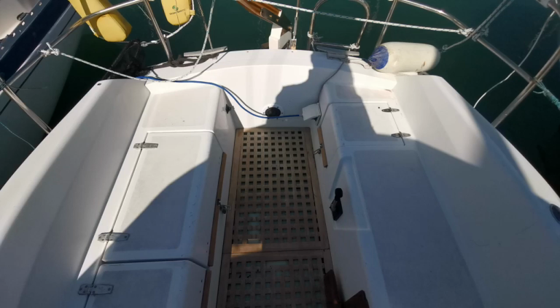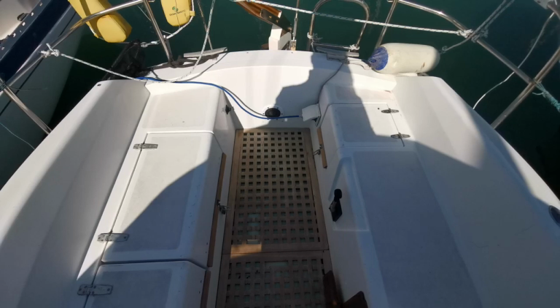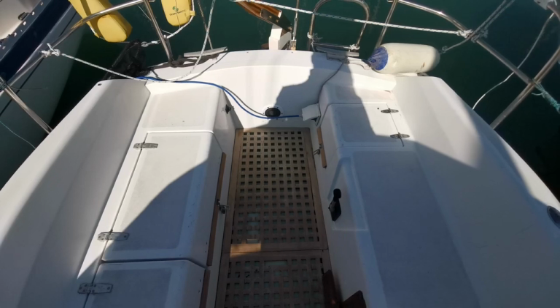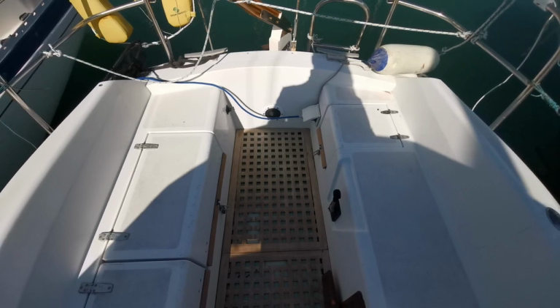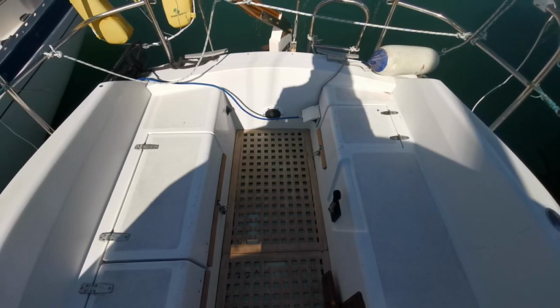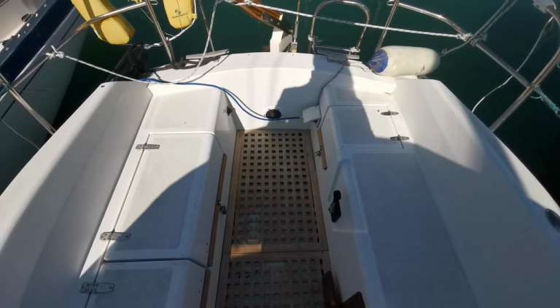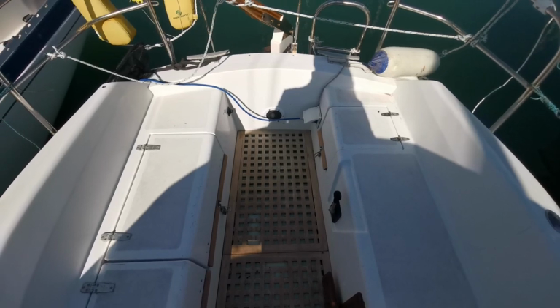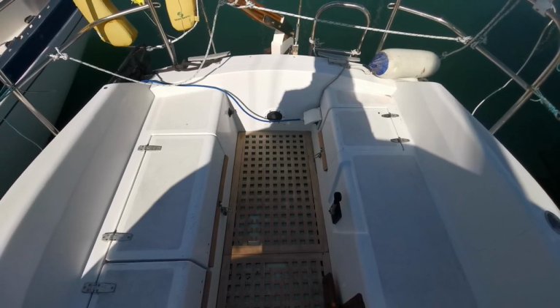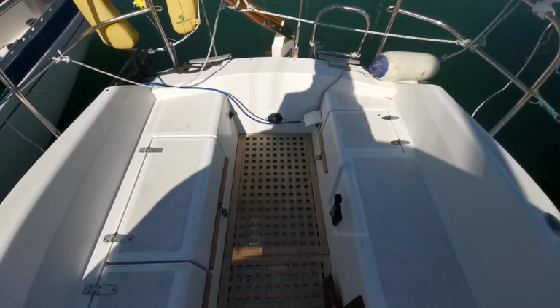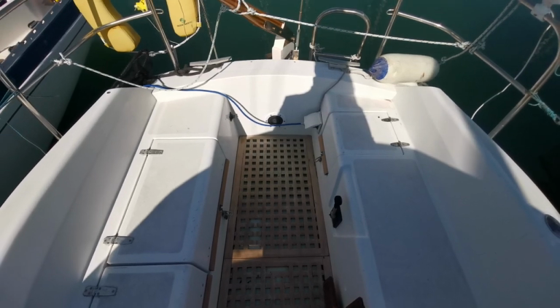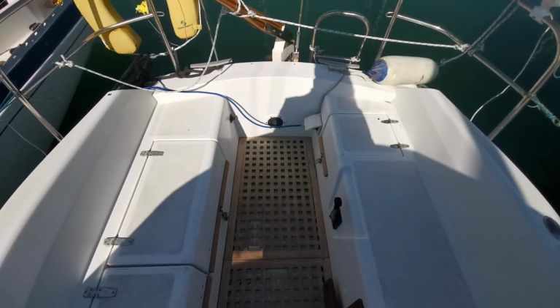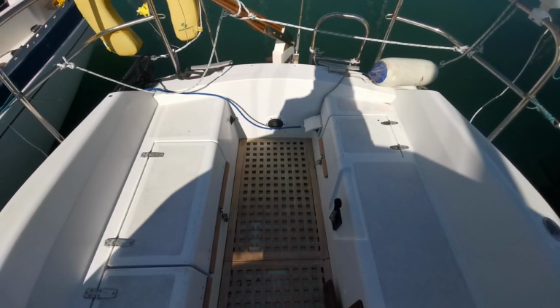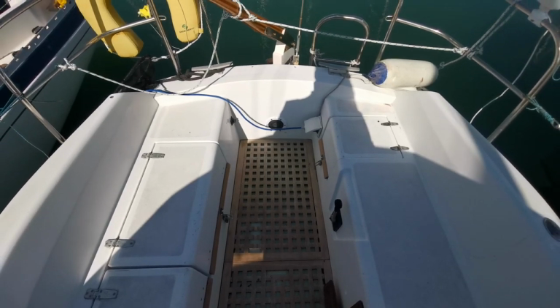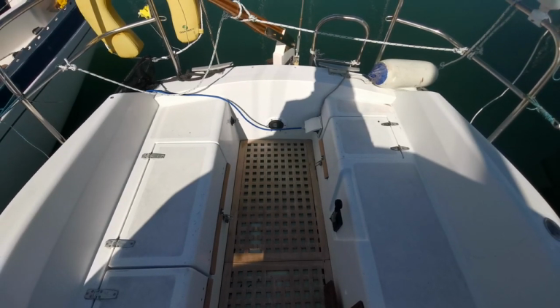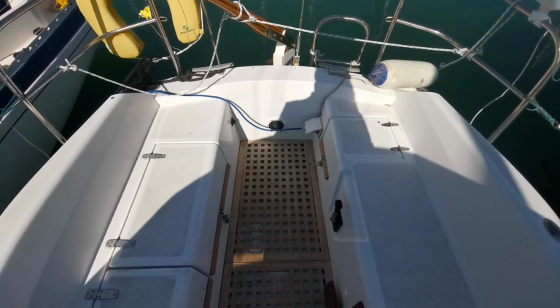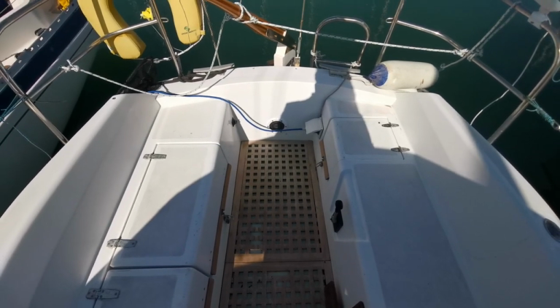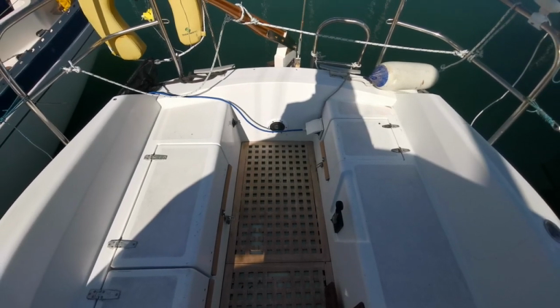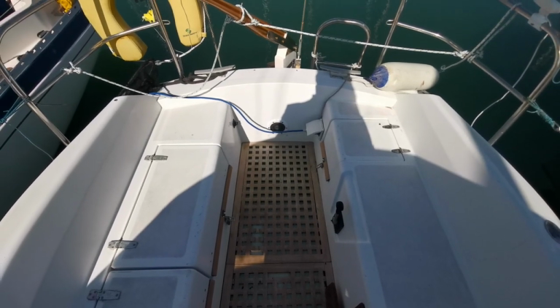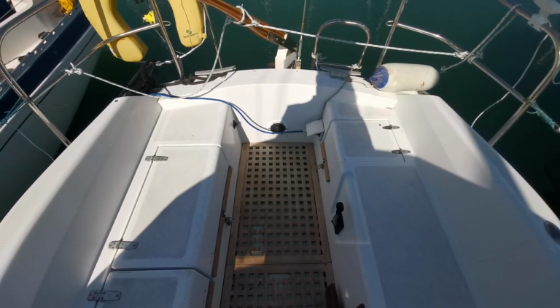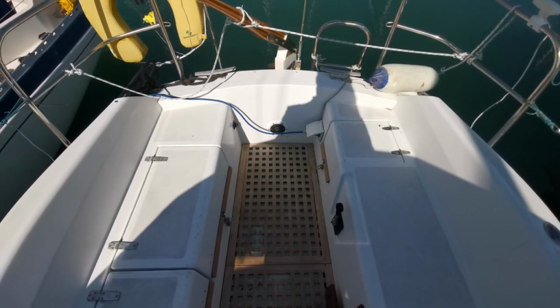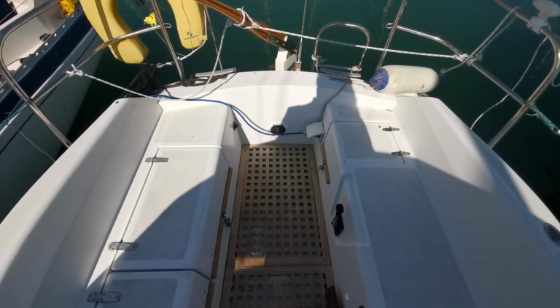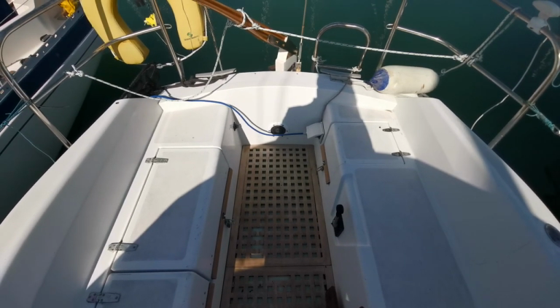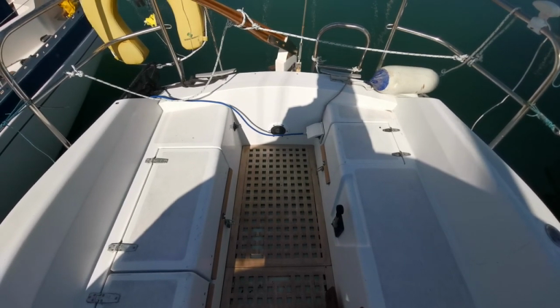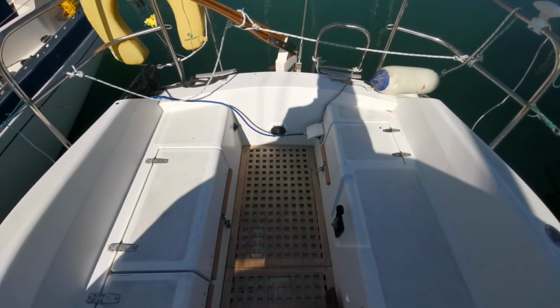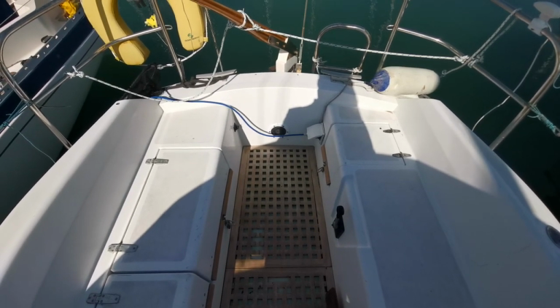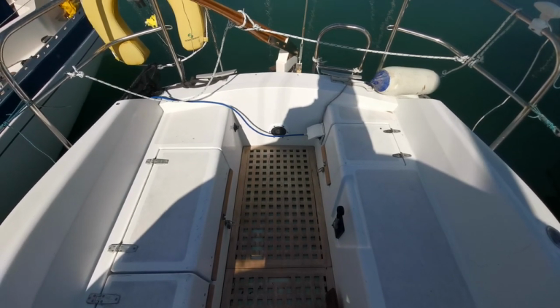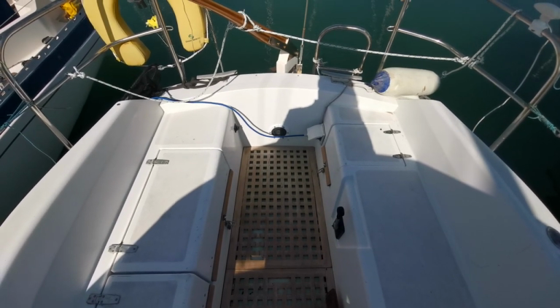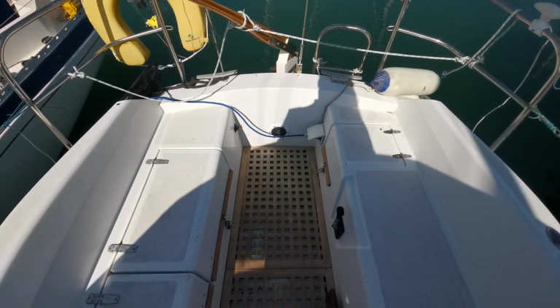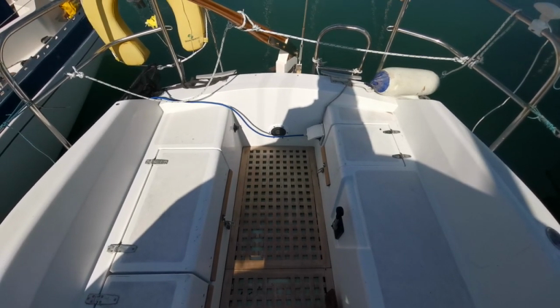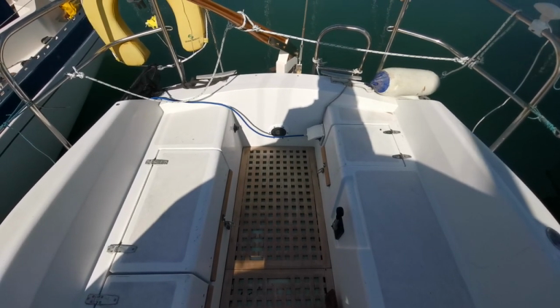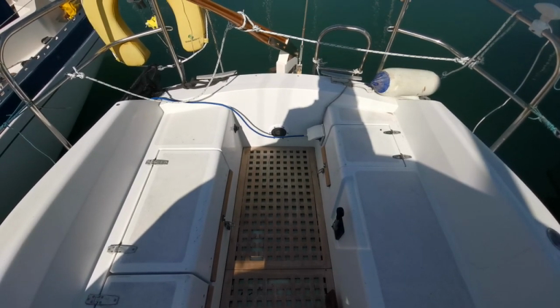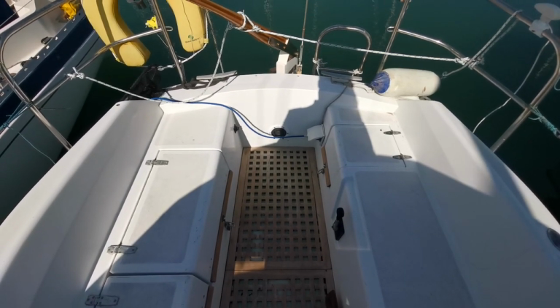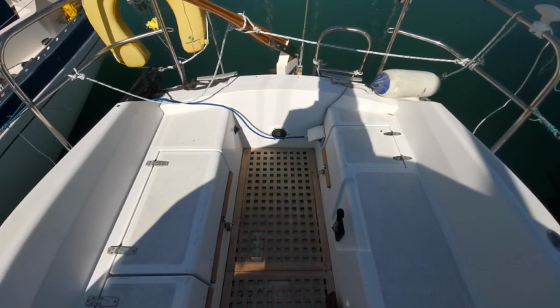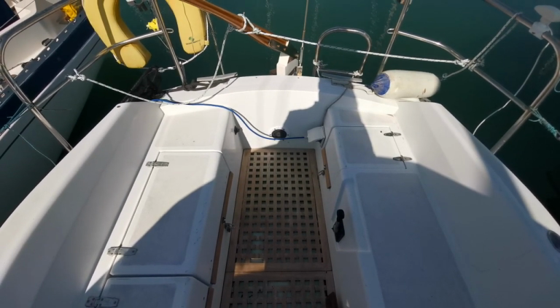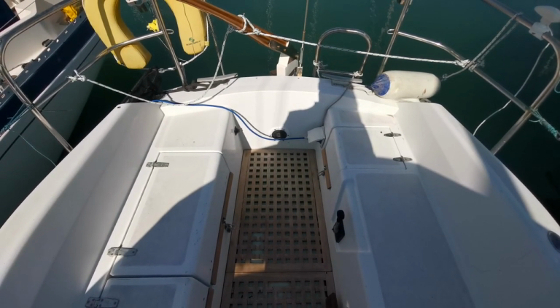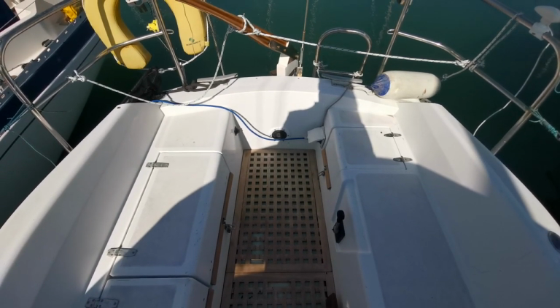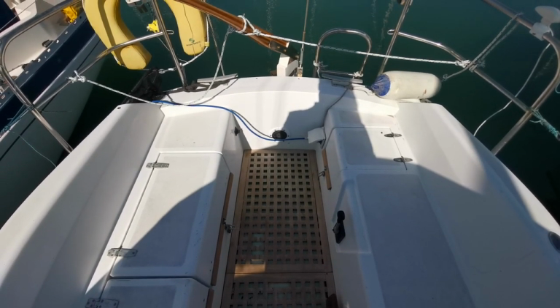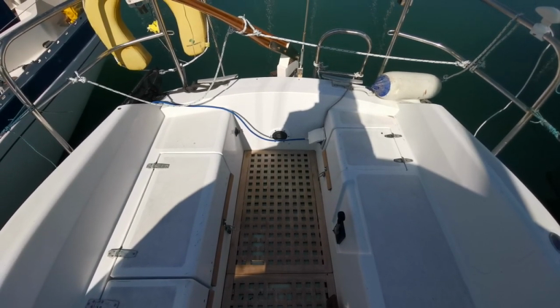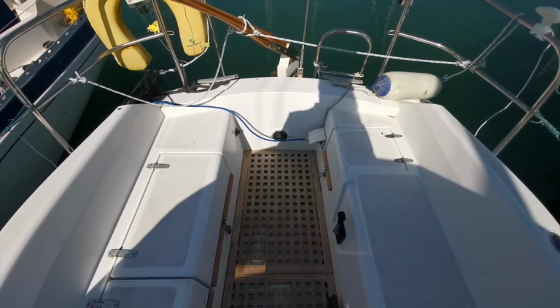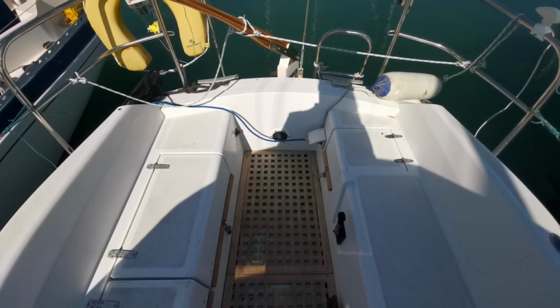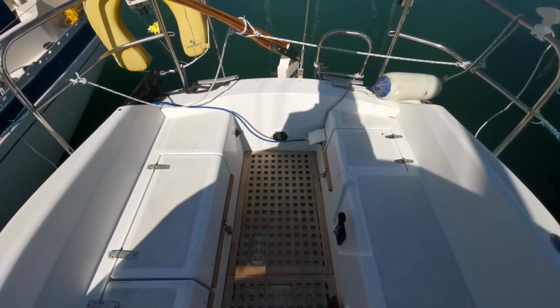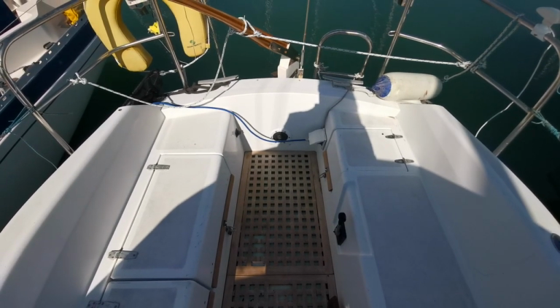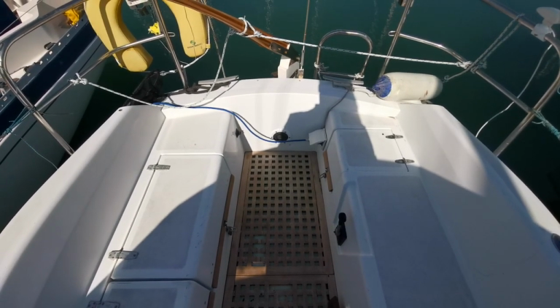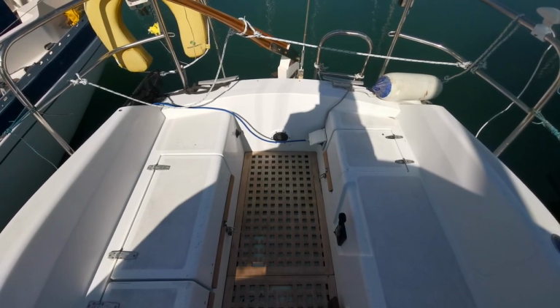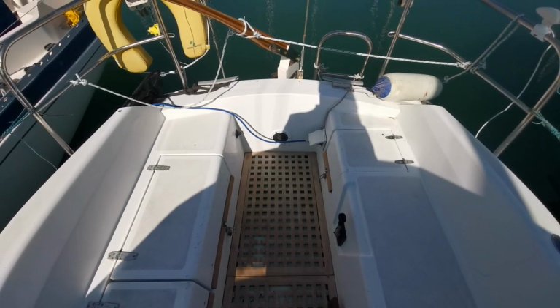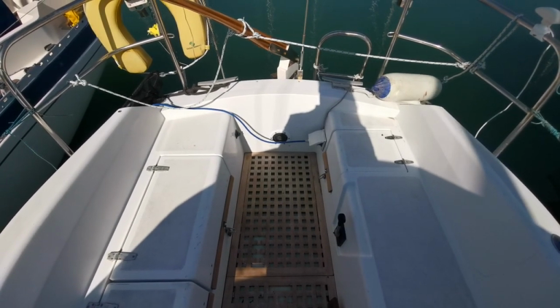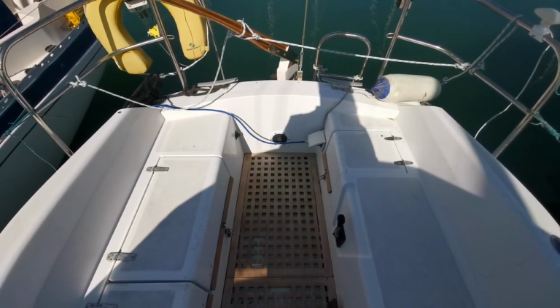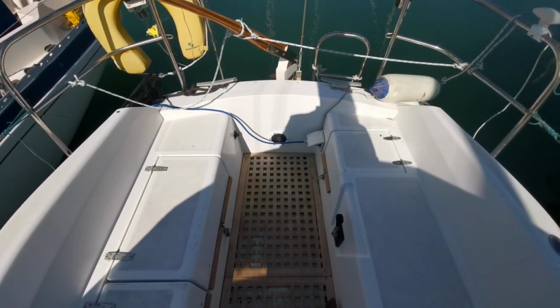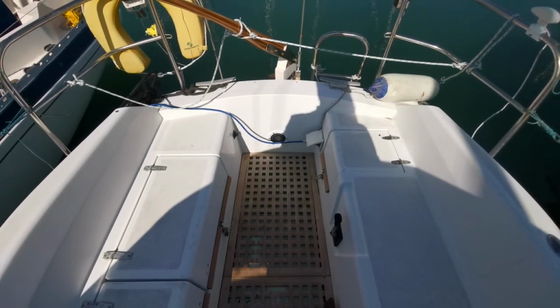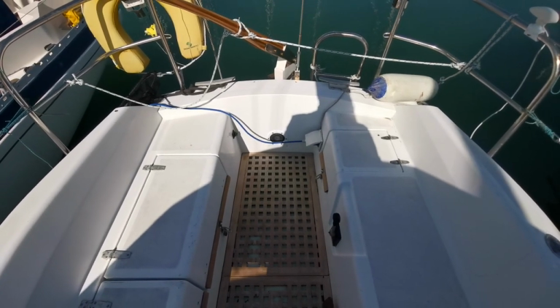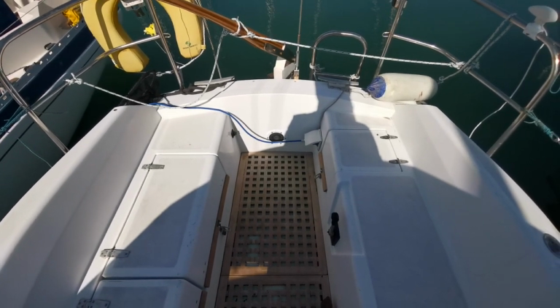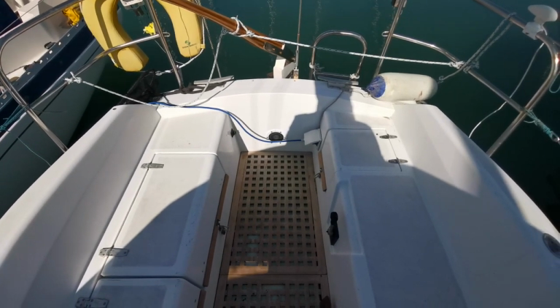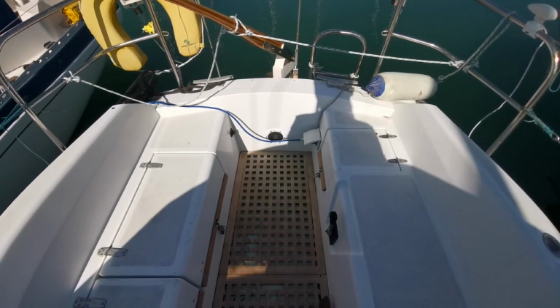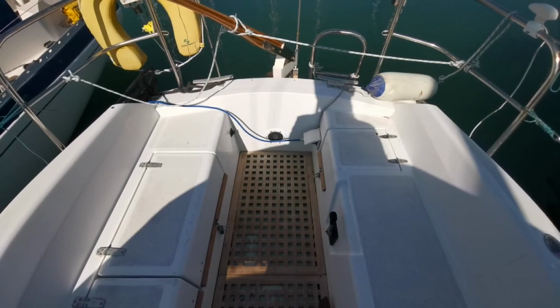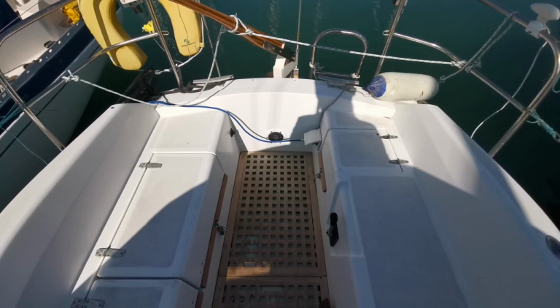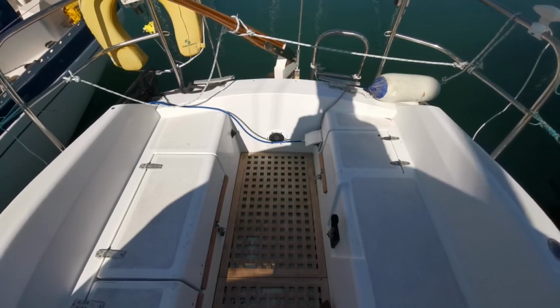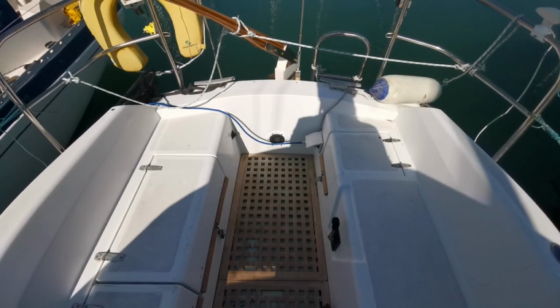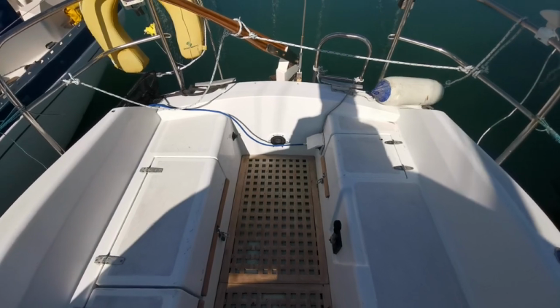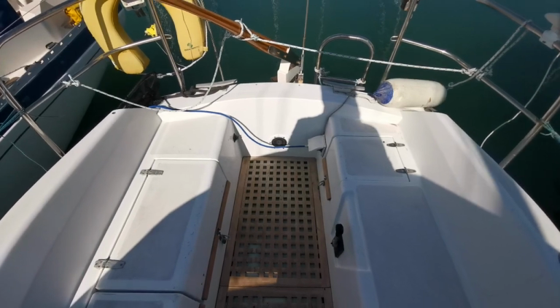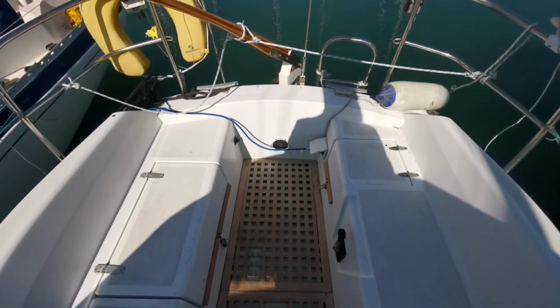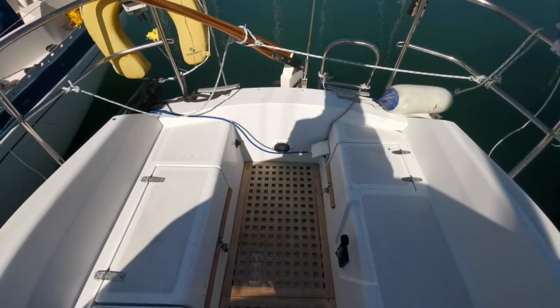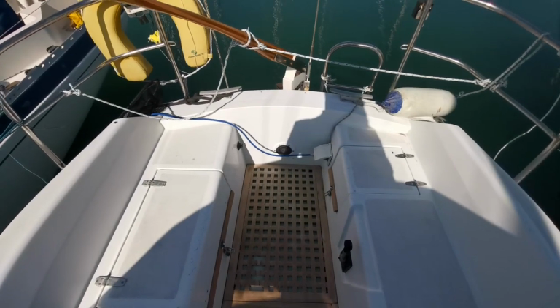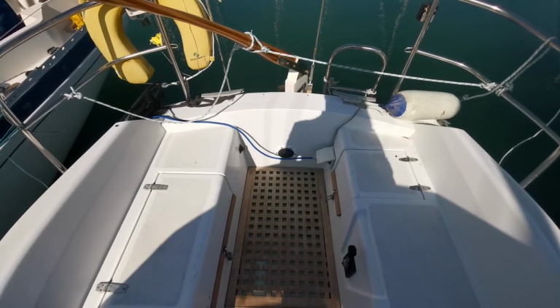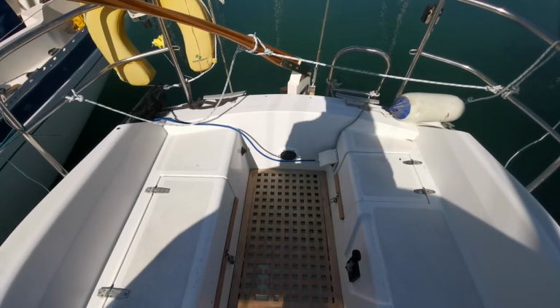Hello everyone, this is Mike from Boatshed Brighton and this is a Stag 28 from 1977, and this is going to be a deck walkthrough.